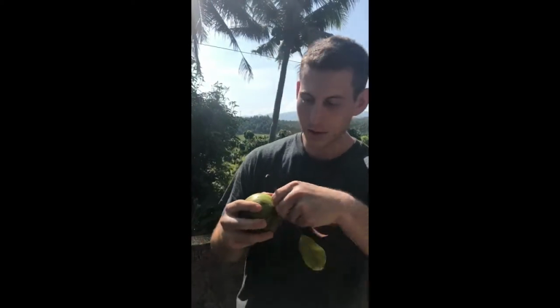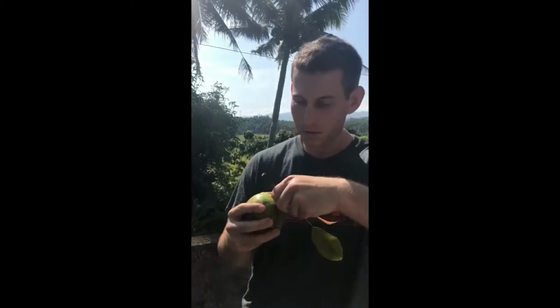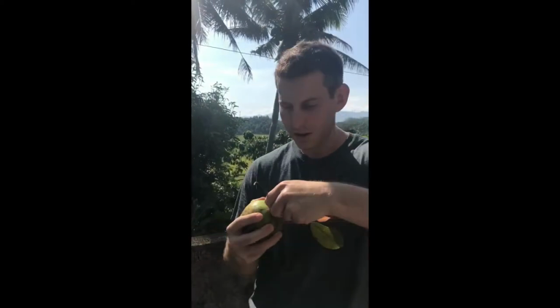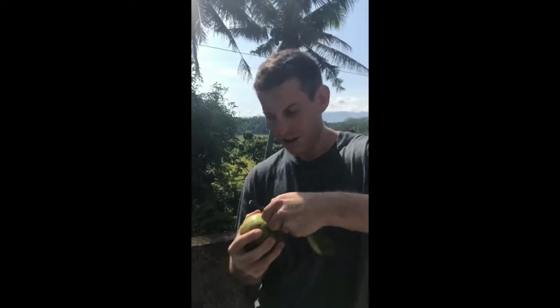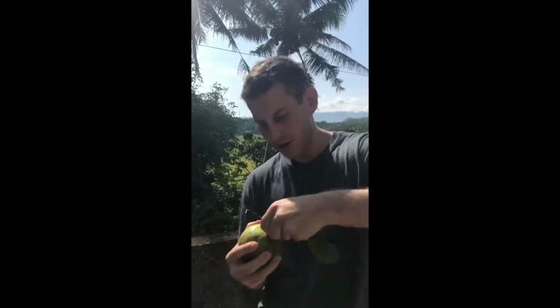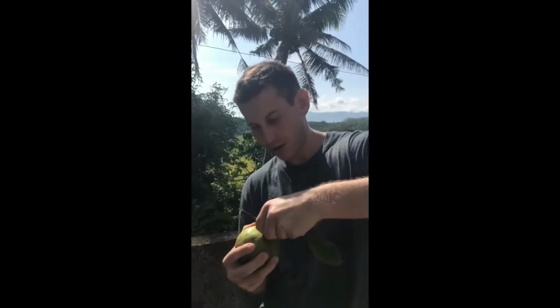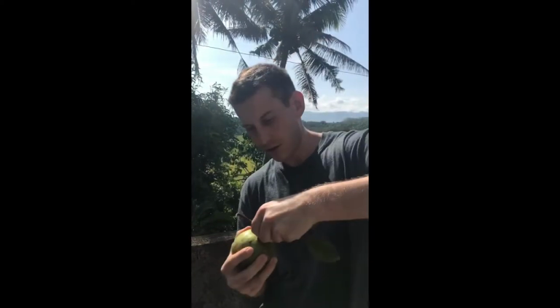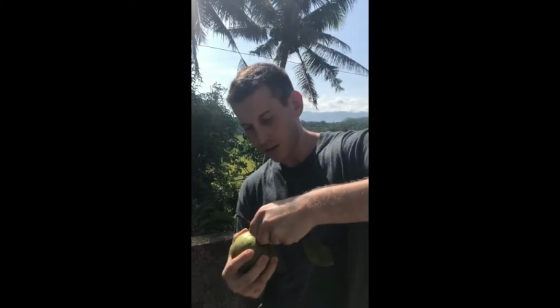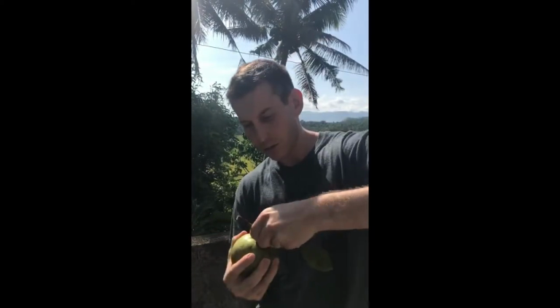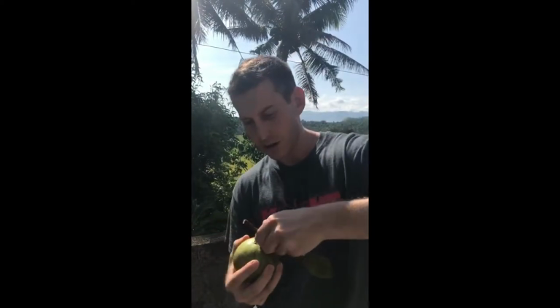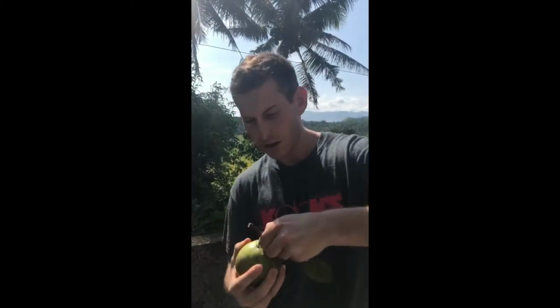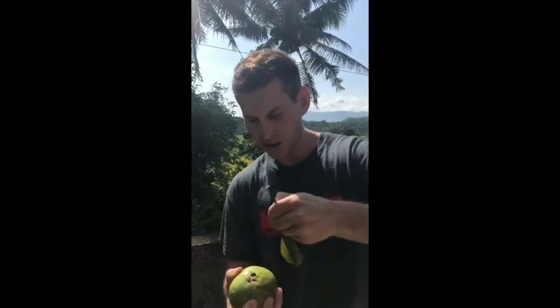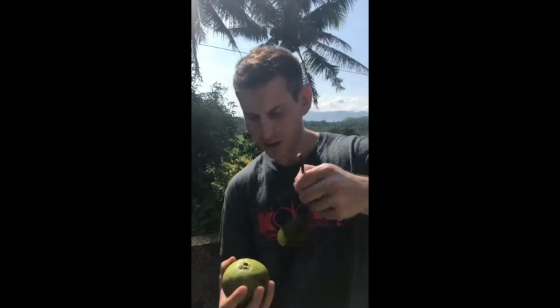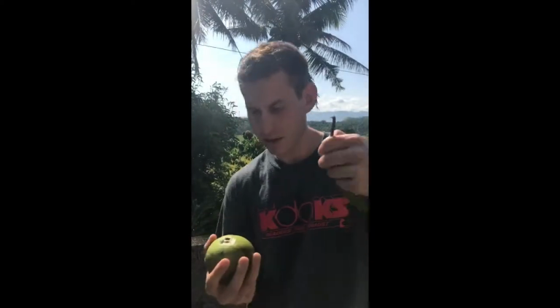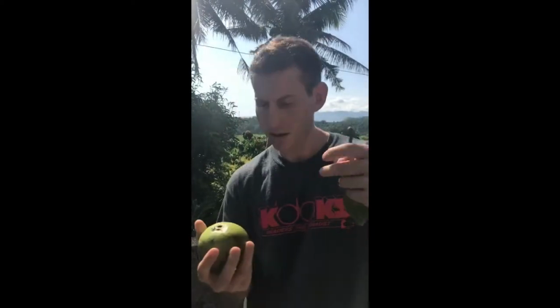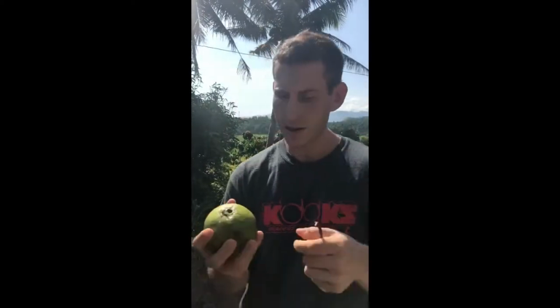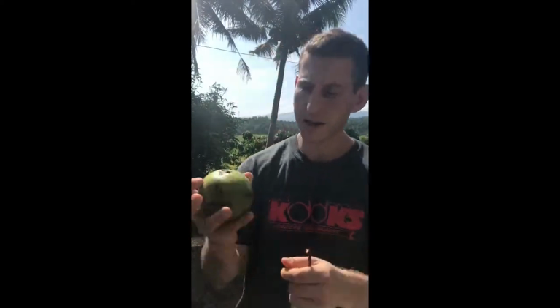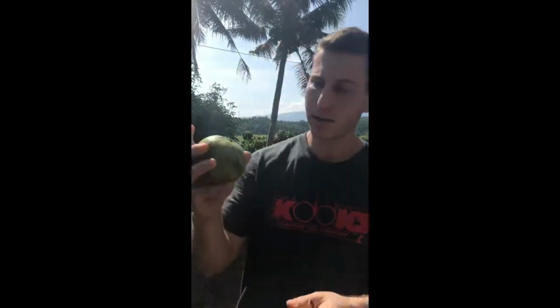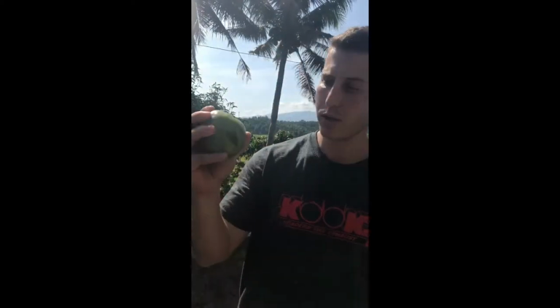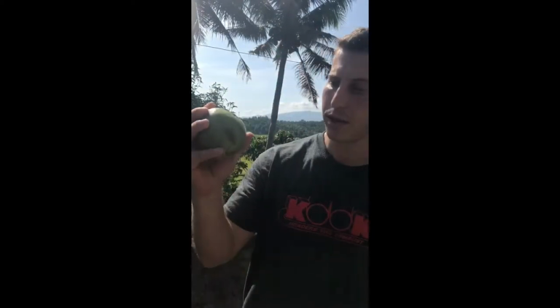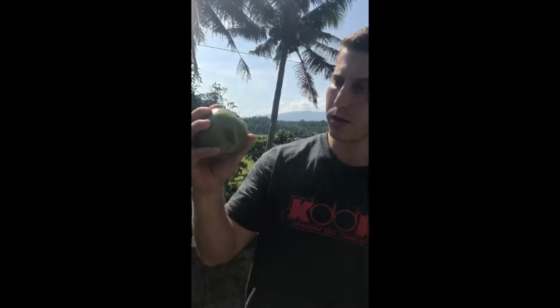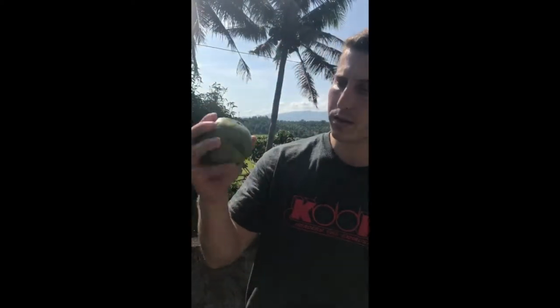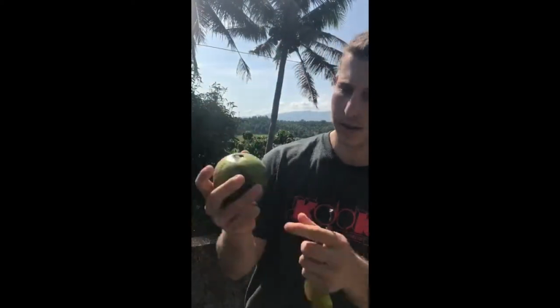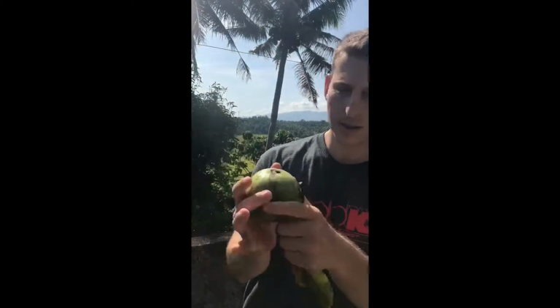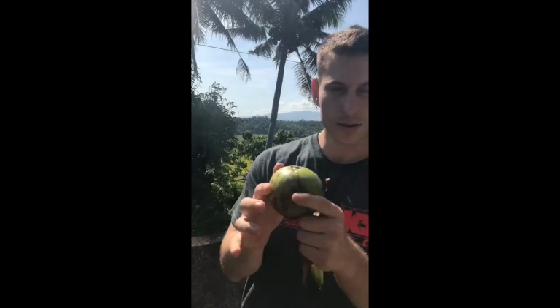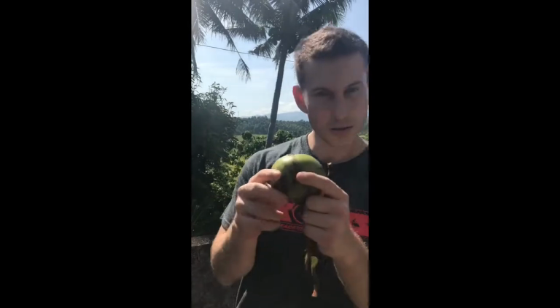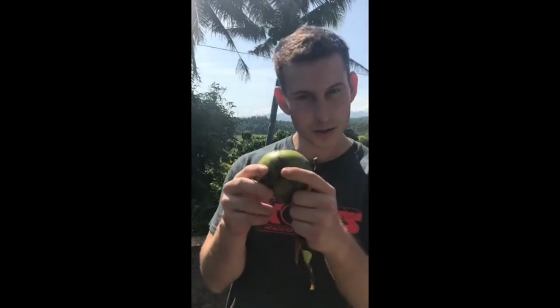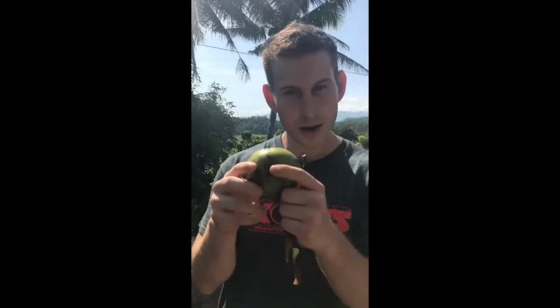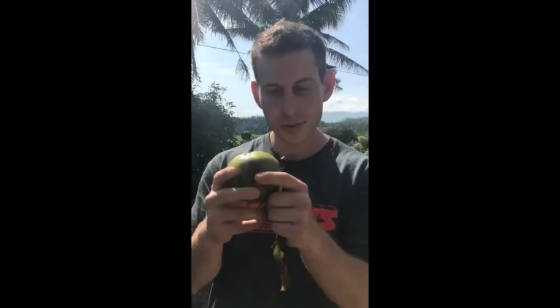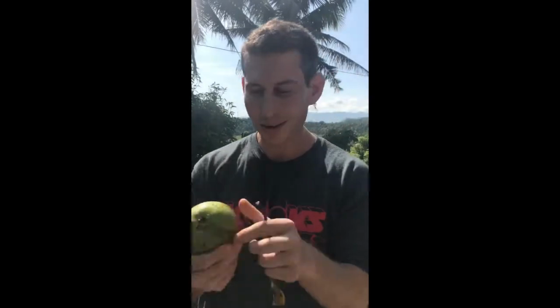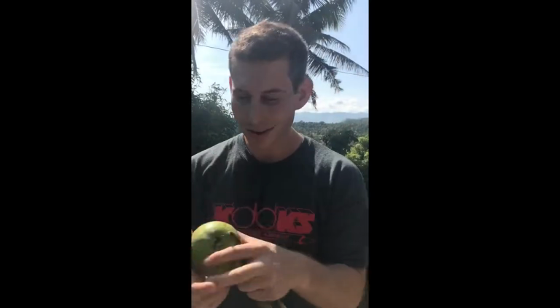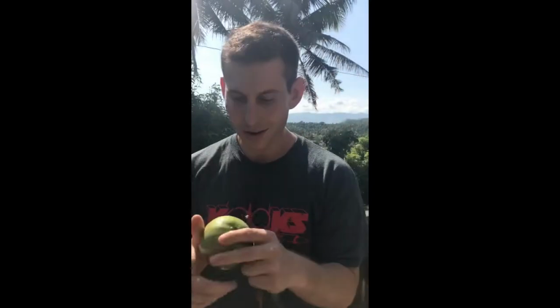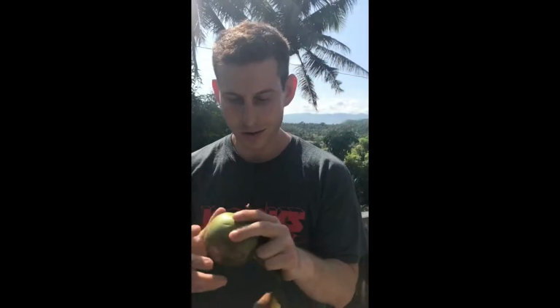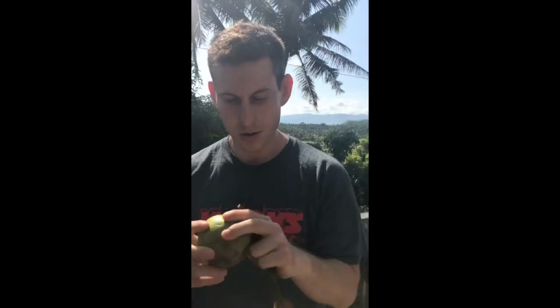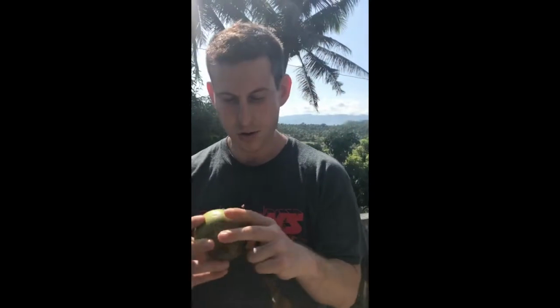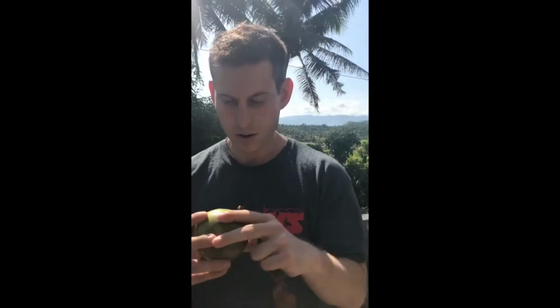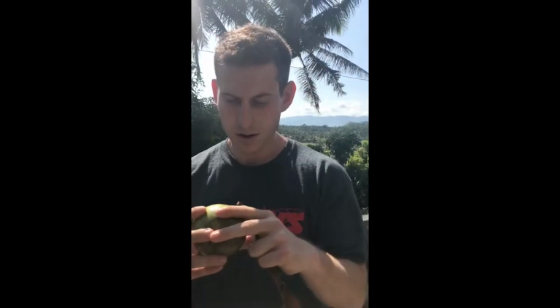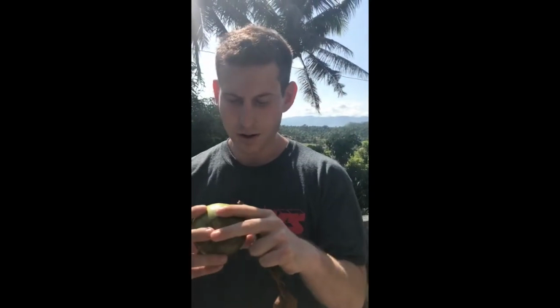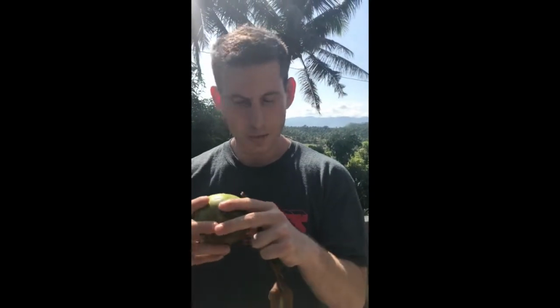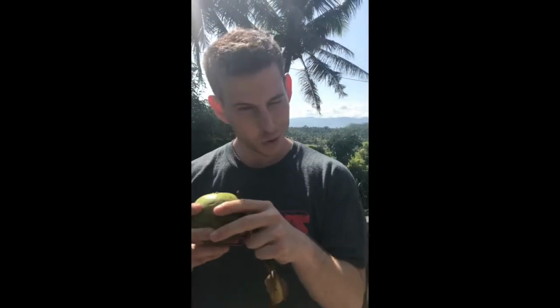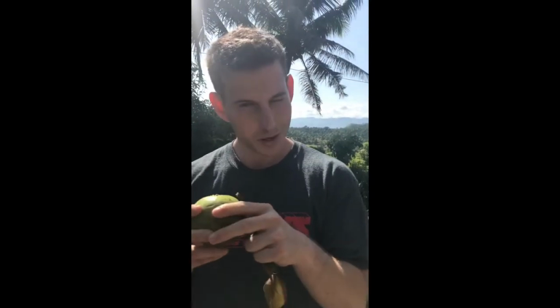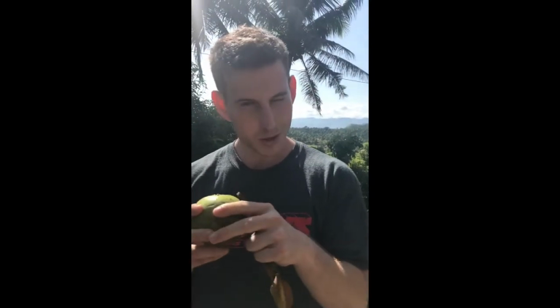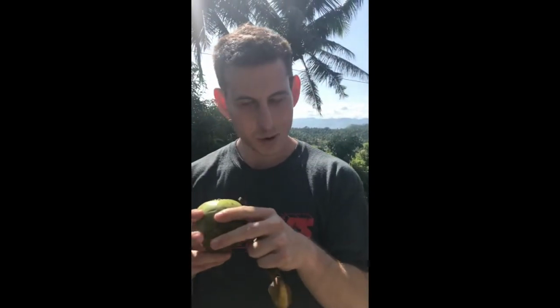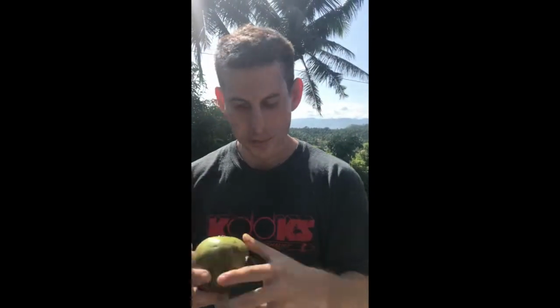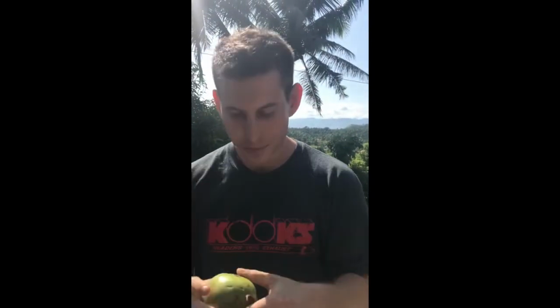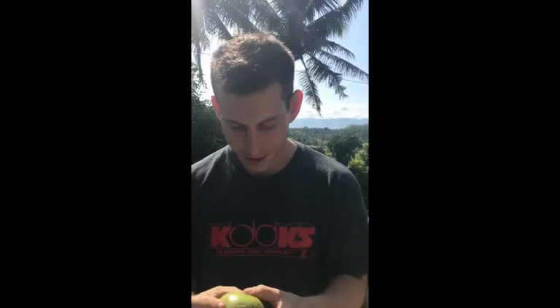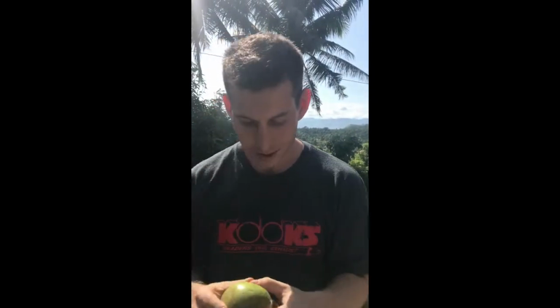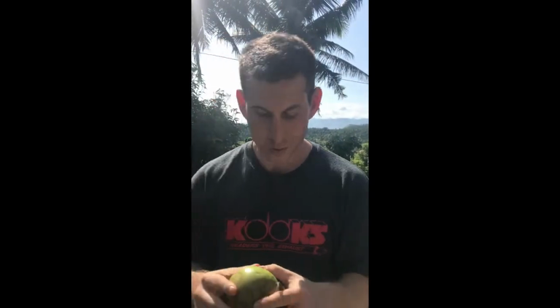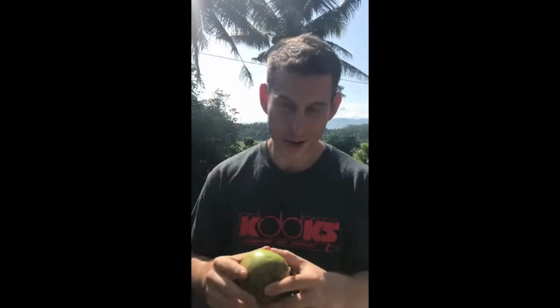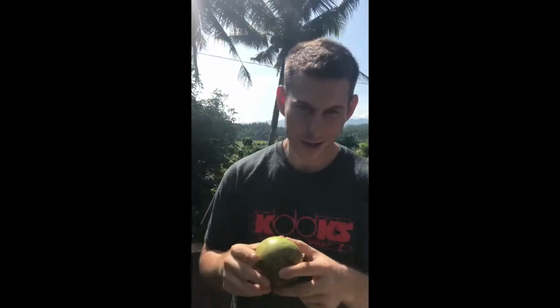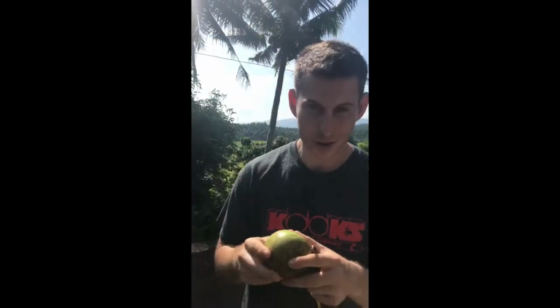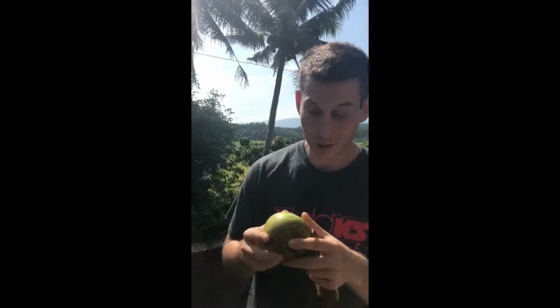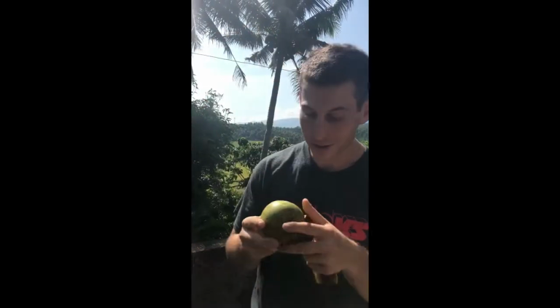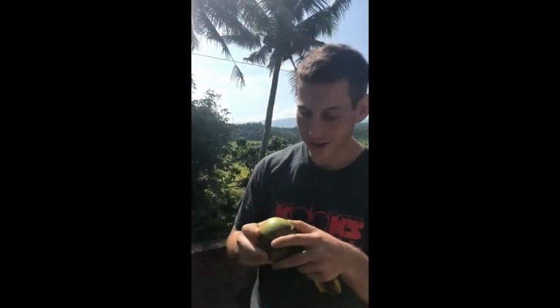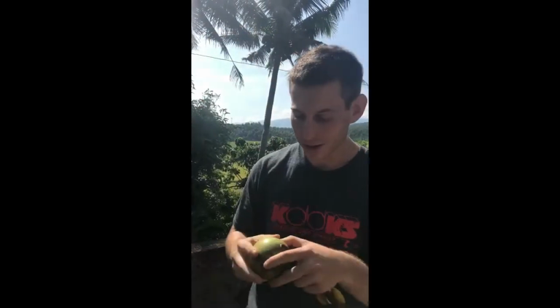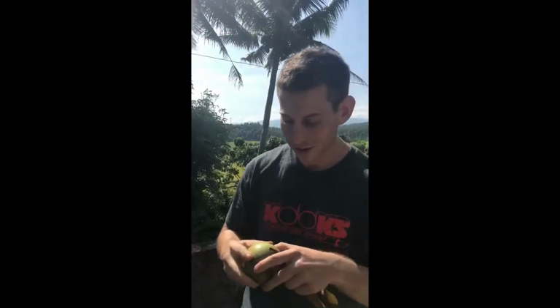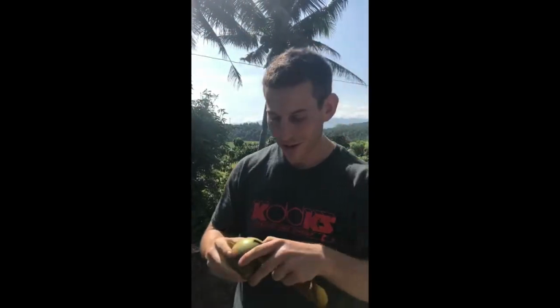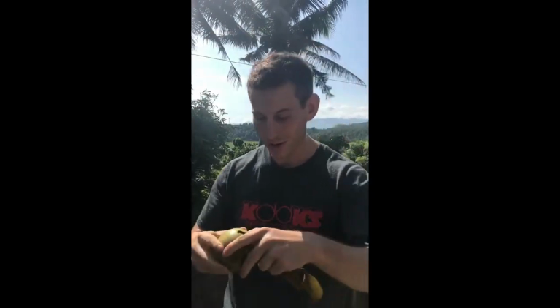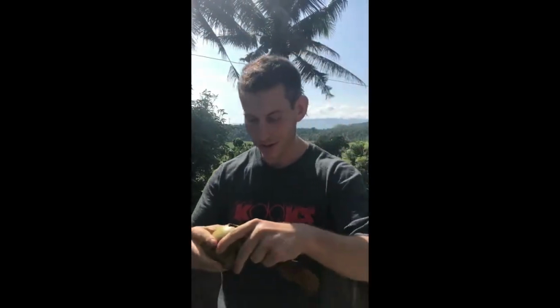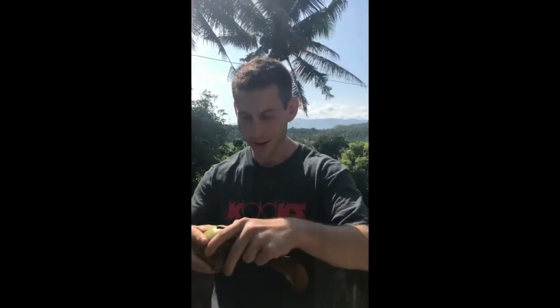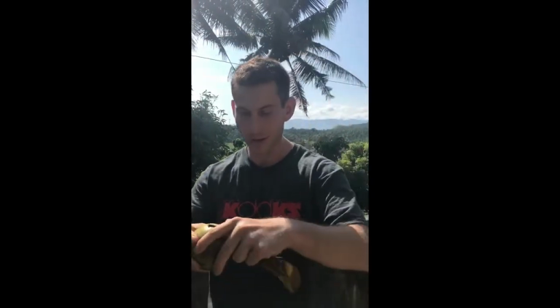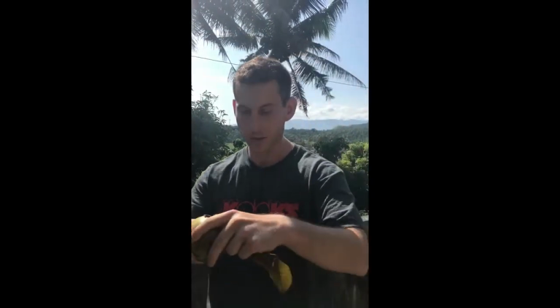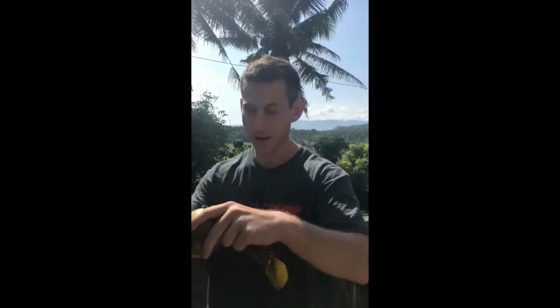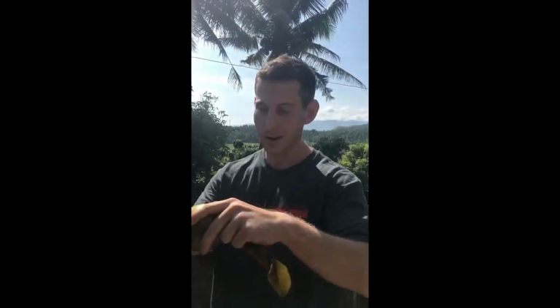I chose this one because it has a little yield, it's a little soft. So assuming it's ripe — the one I had yesterday was delicious — so let's get into it.